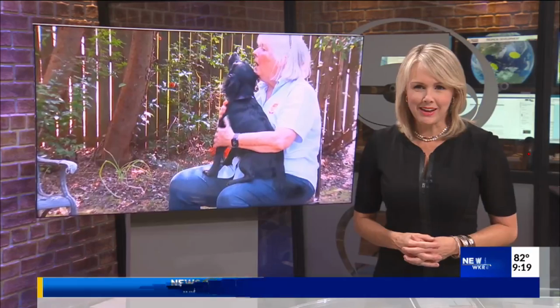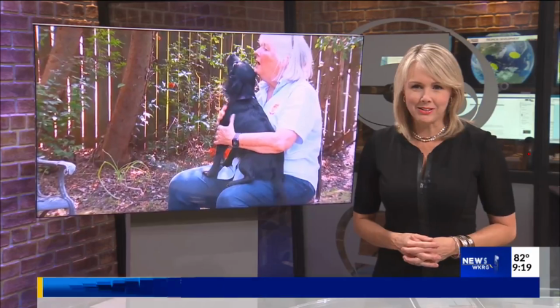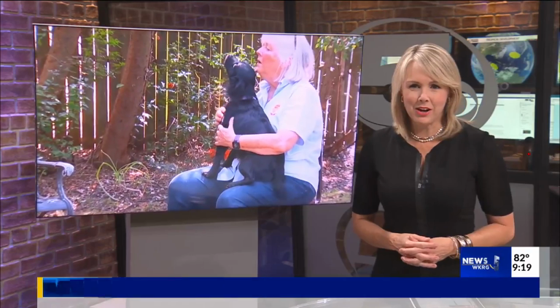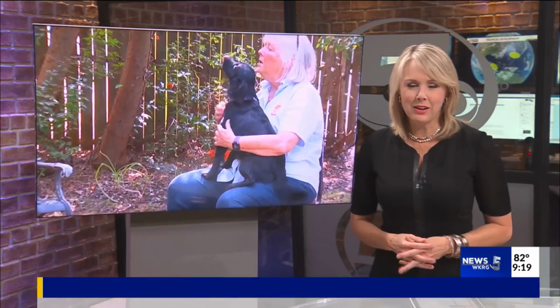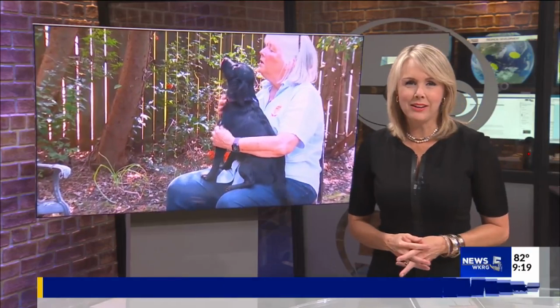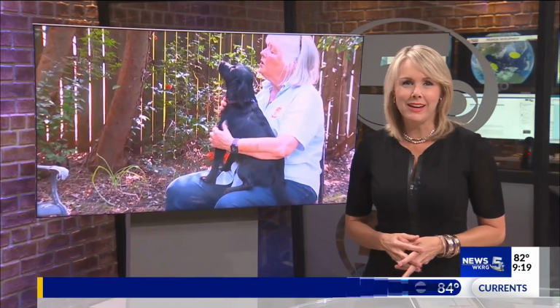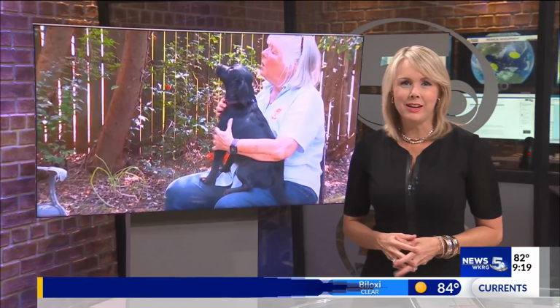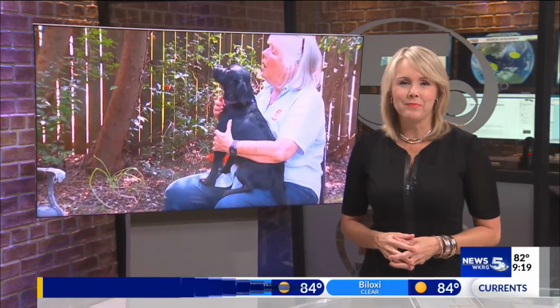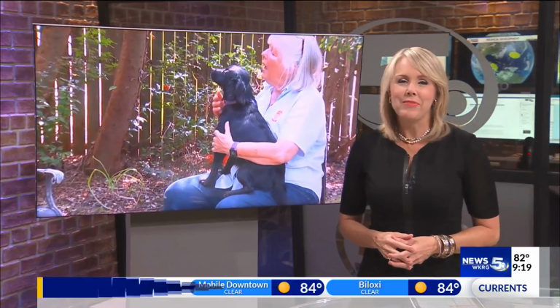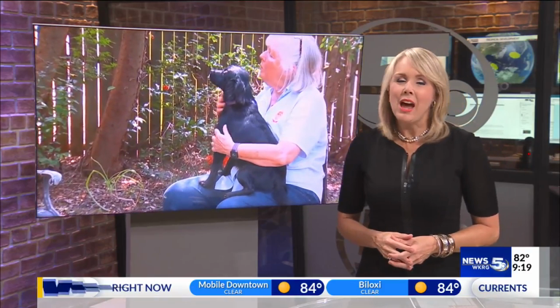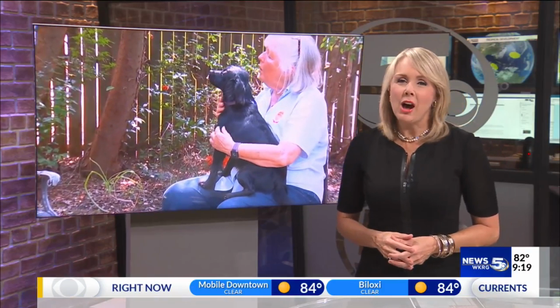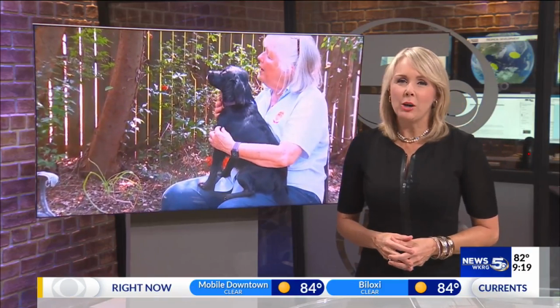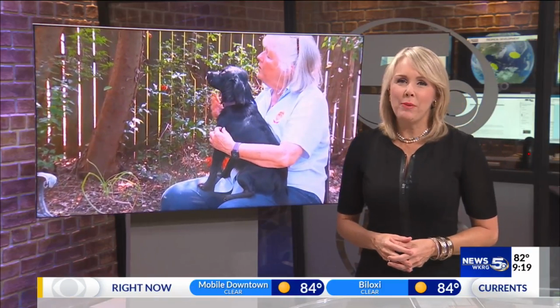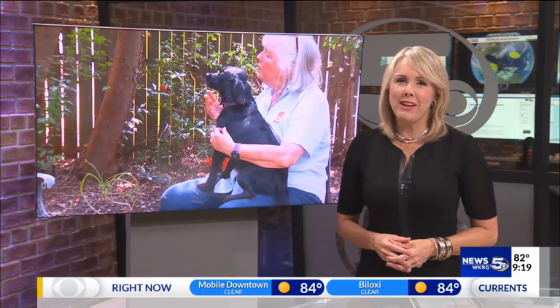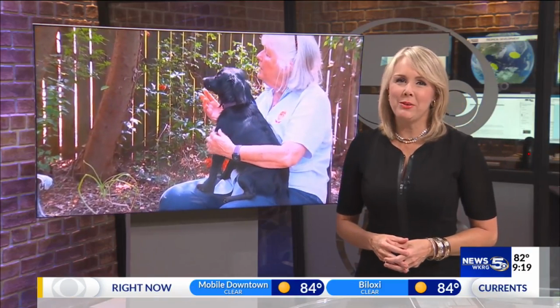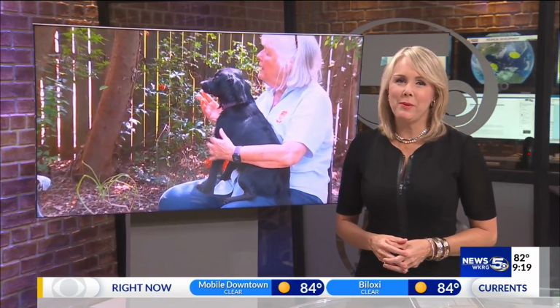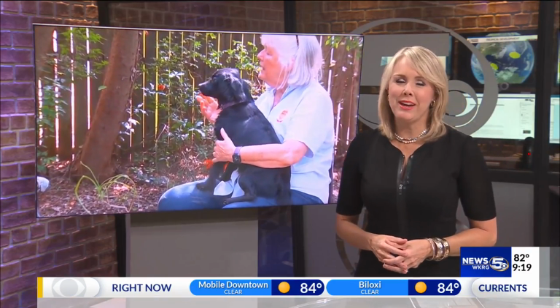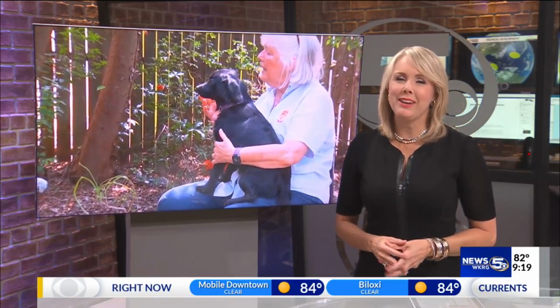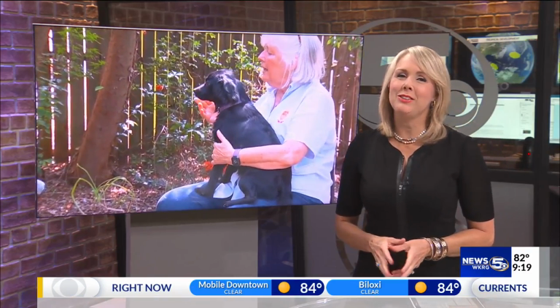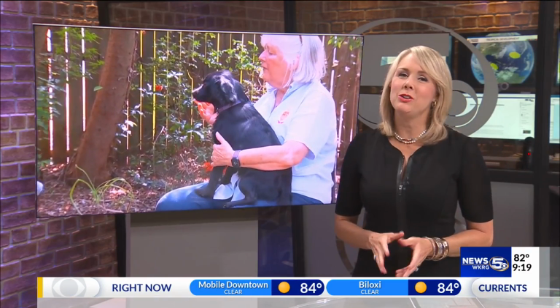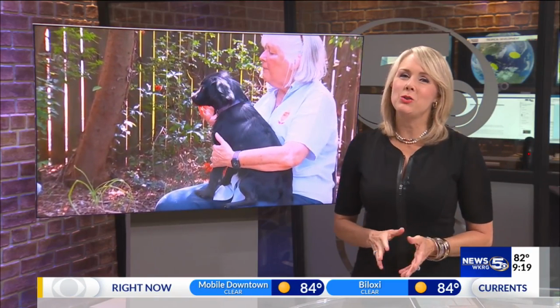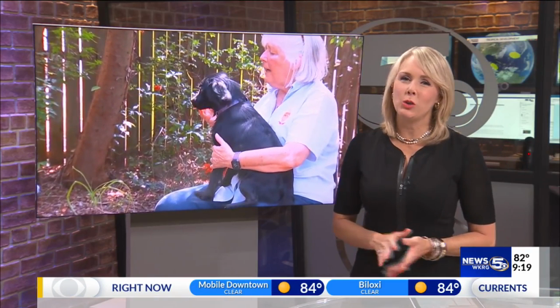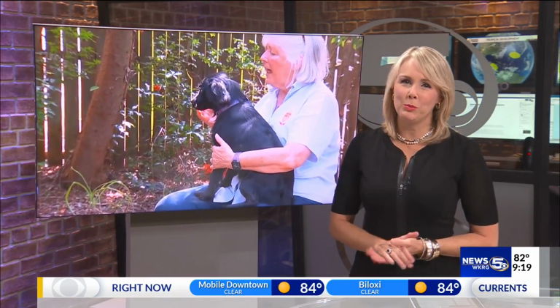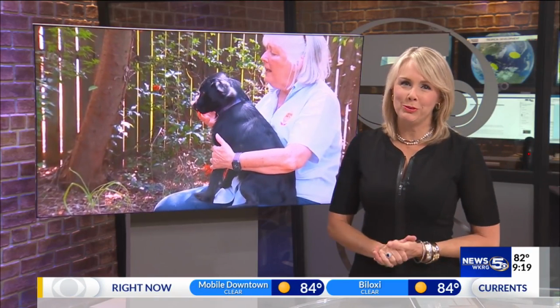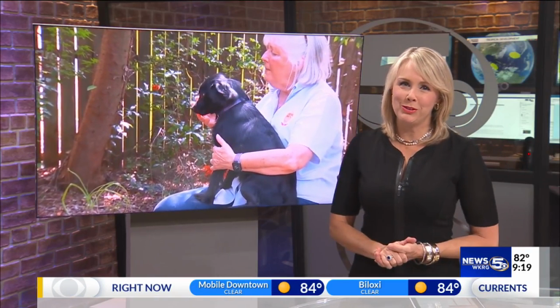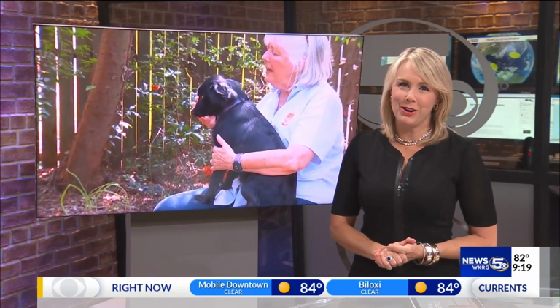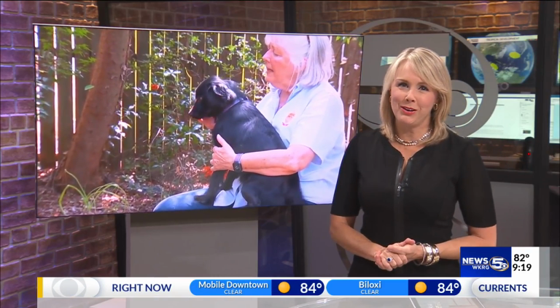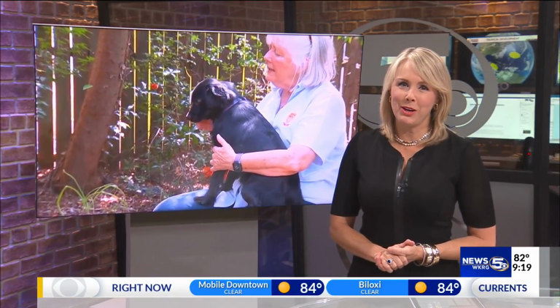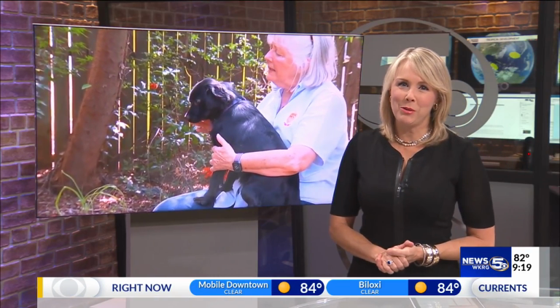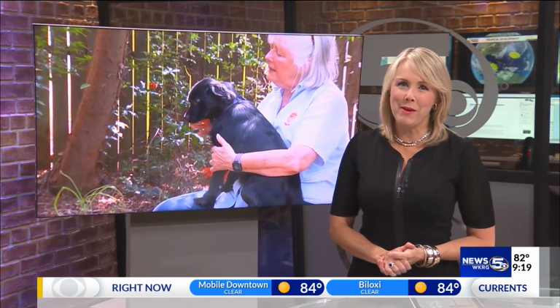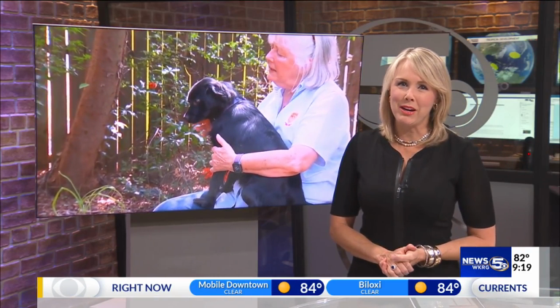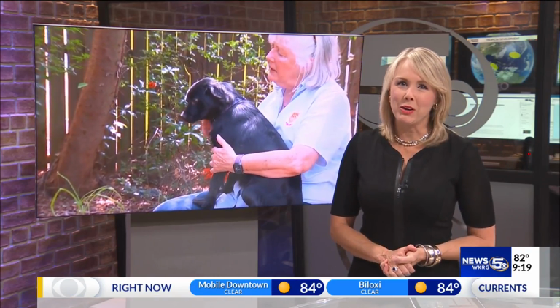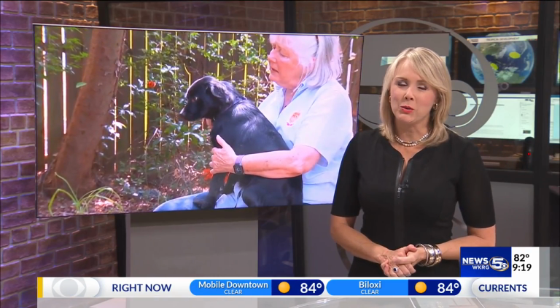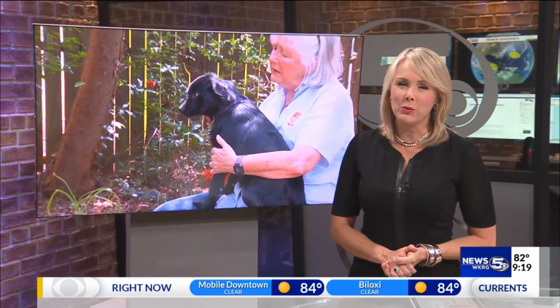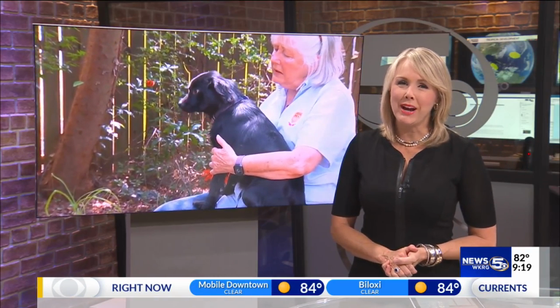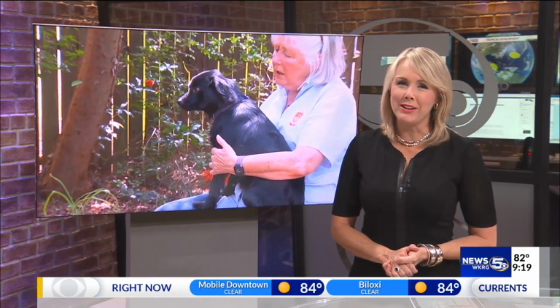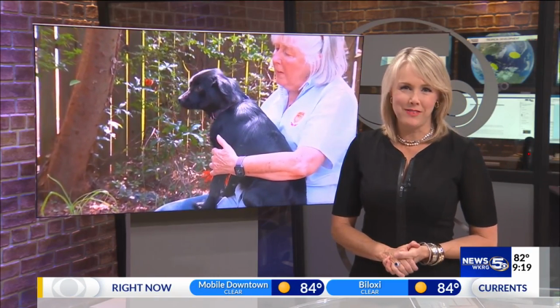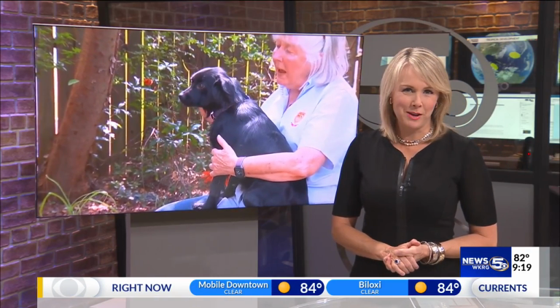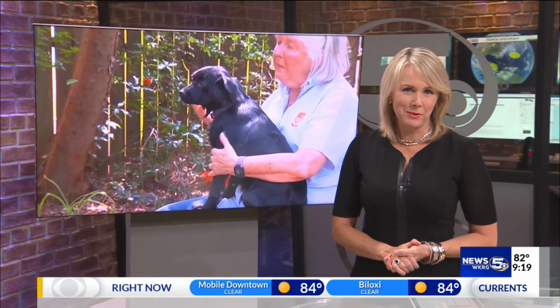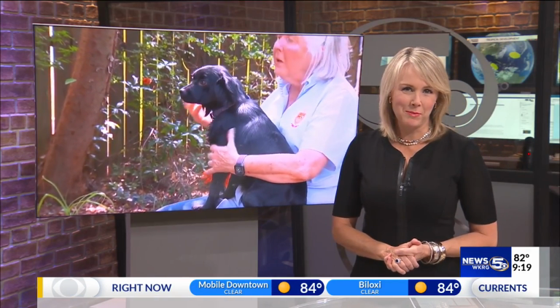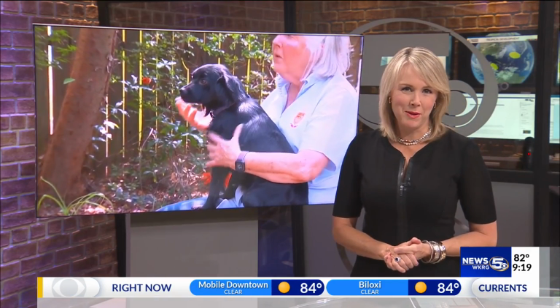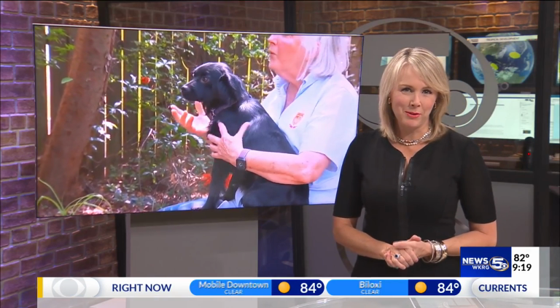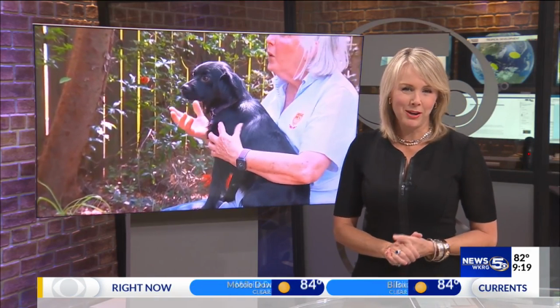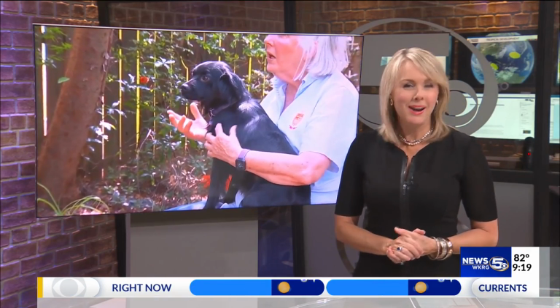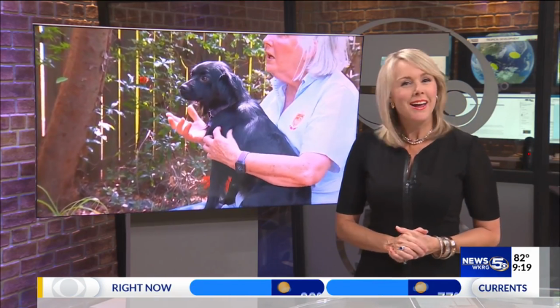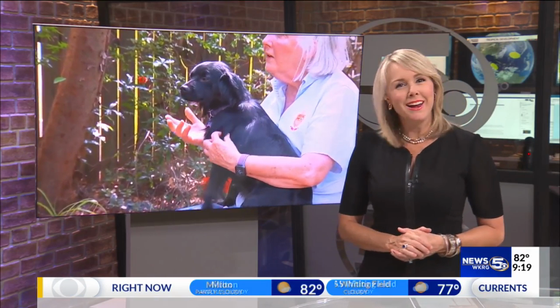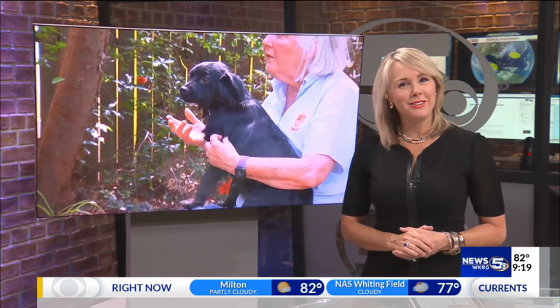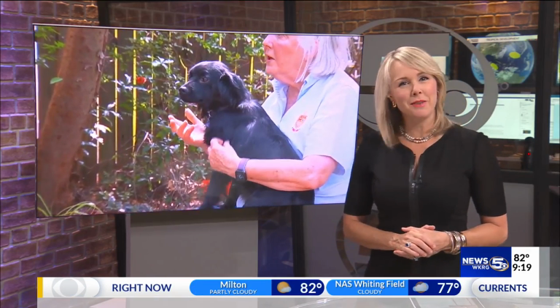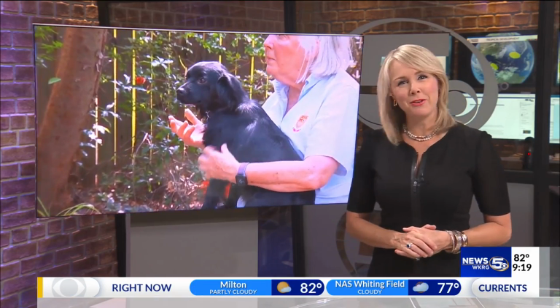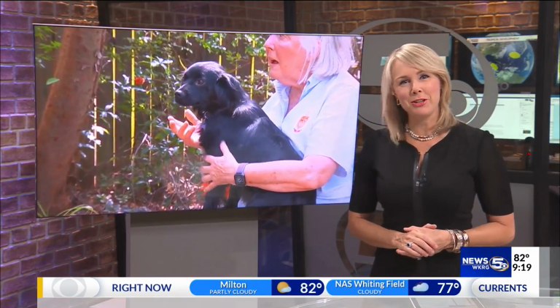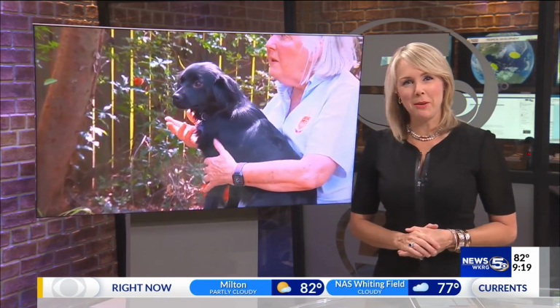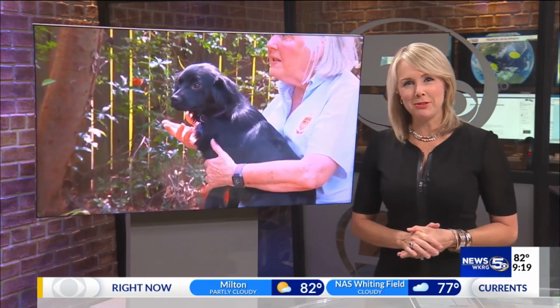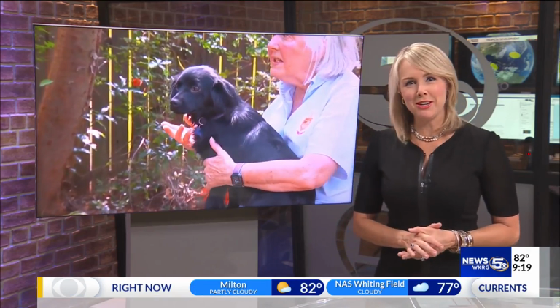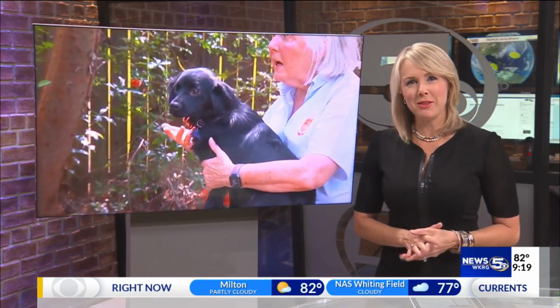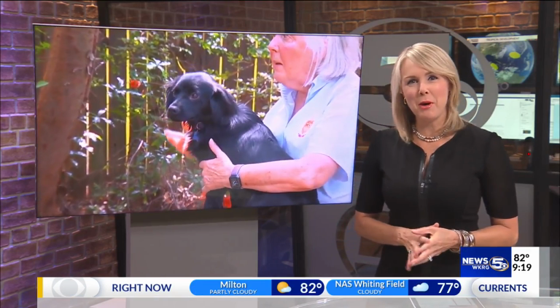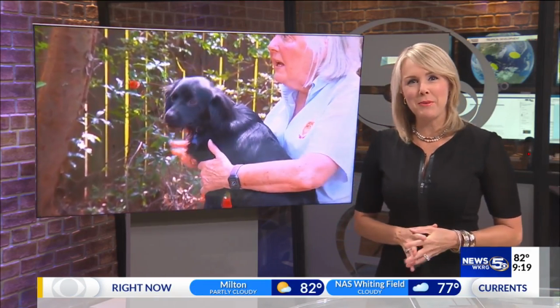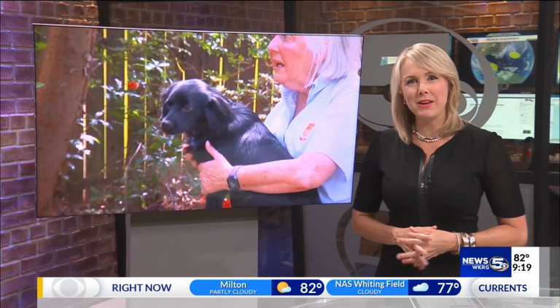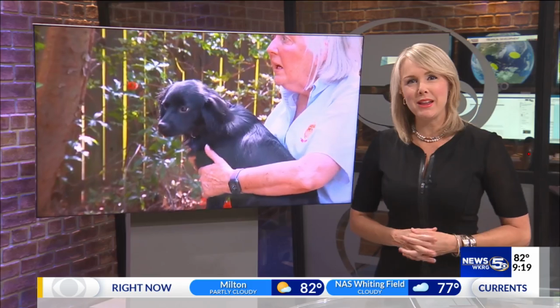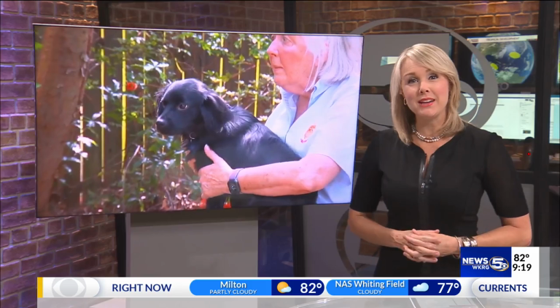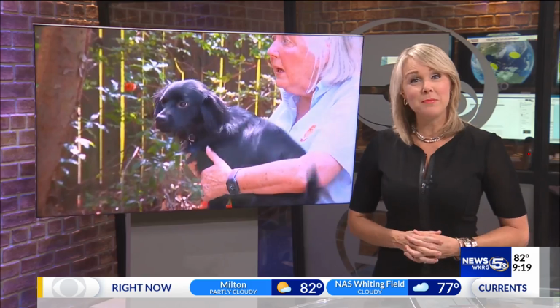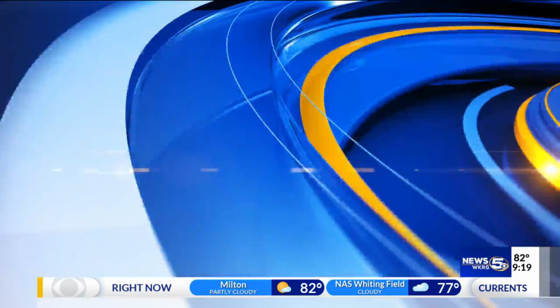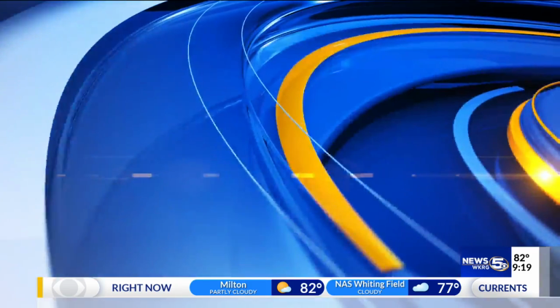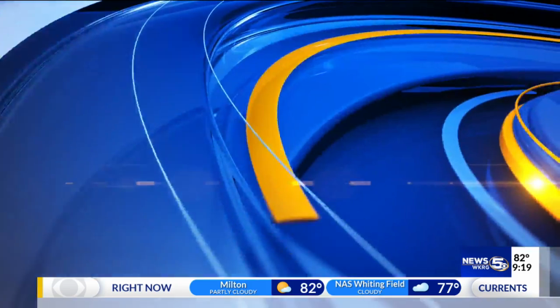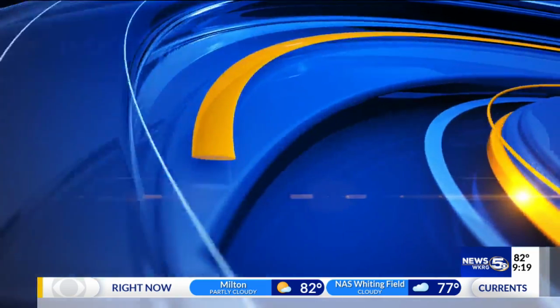Thanks, Colleen. Our pet of the week is an adorable dog. He will make a great family member. He is up for adoption at the Mobile SPCA.